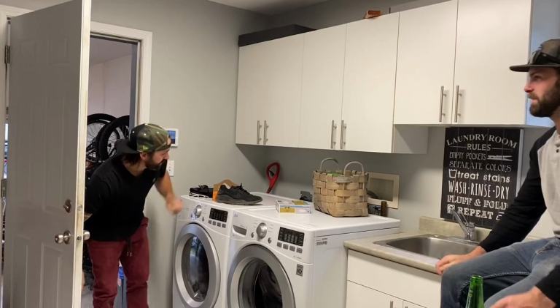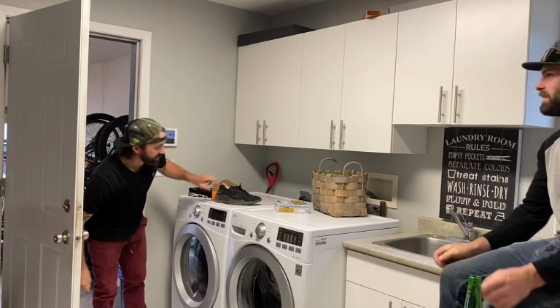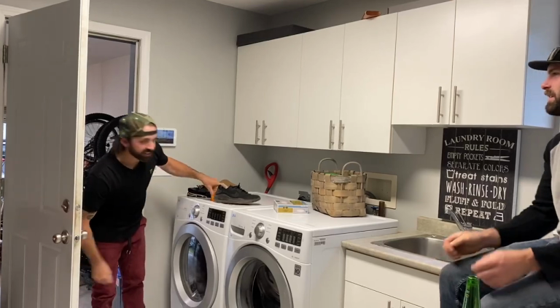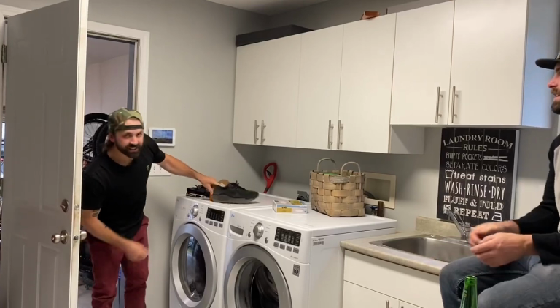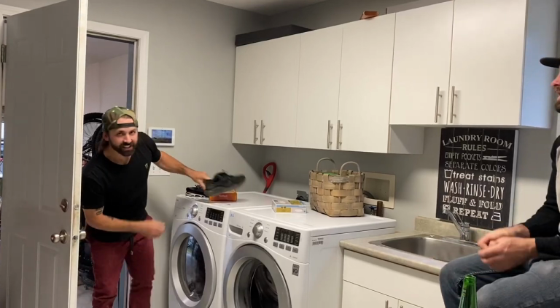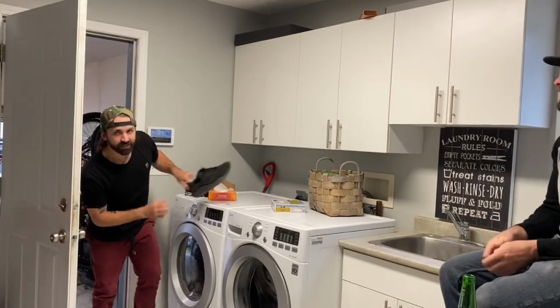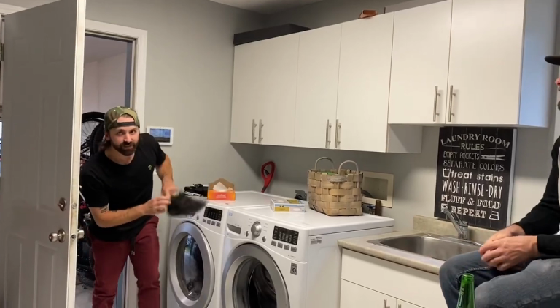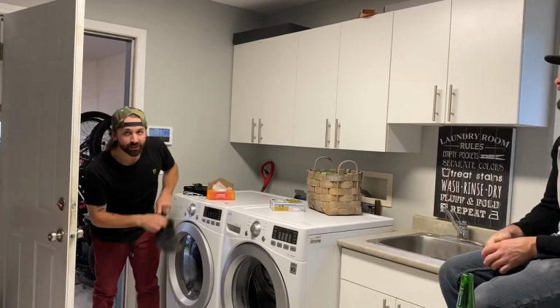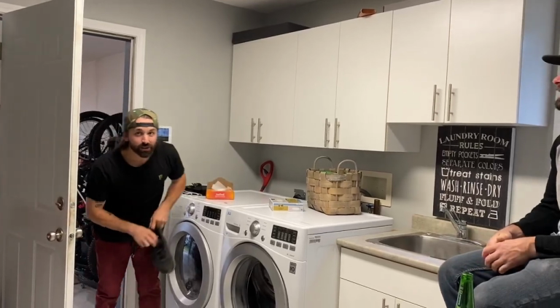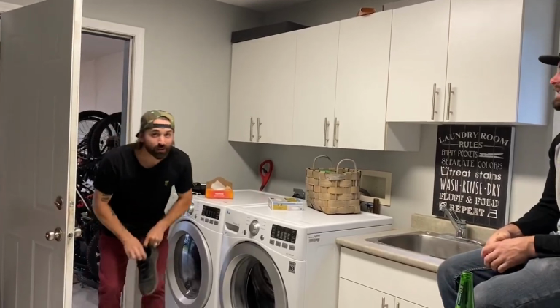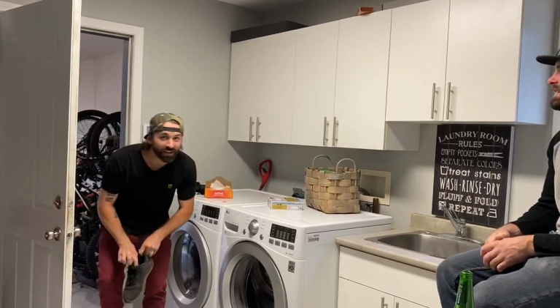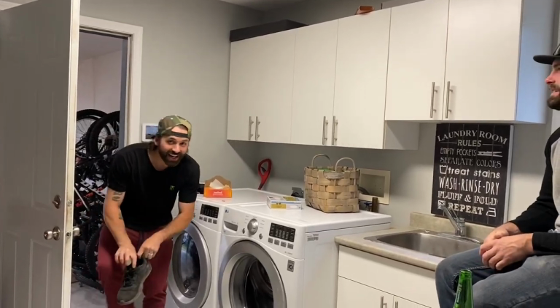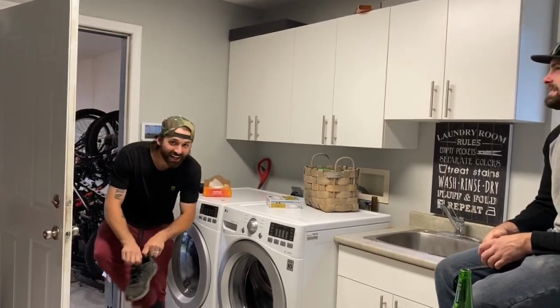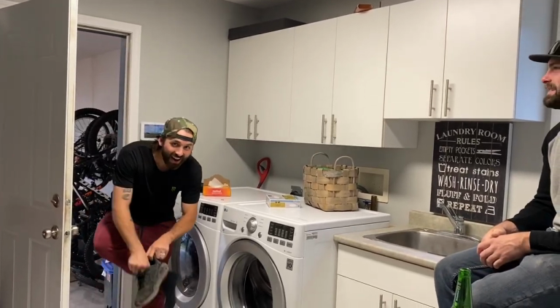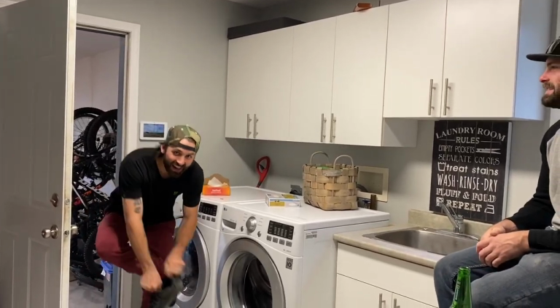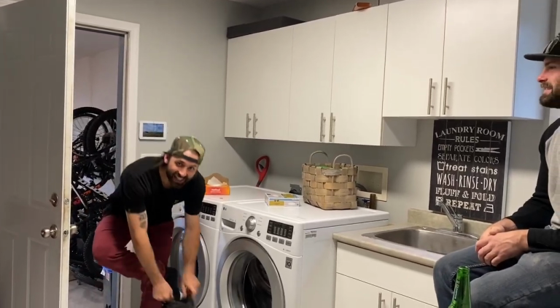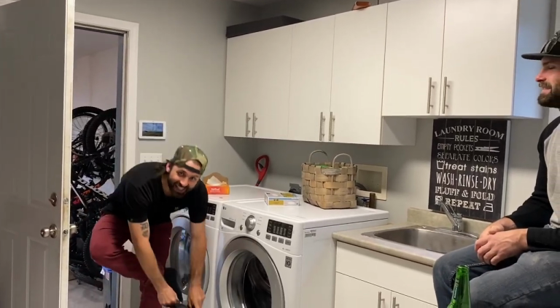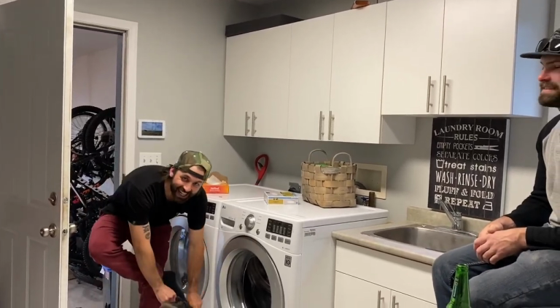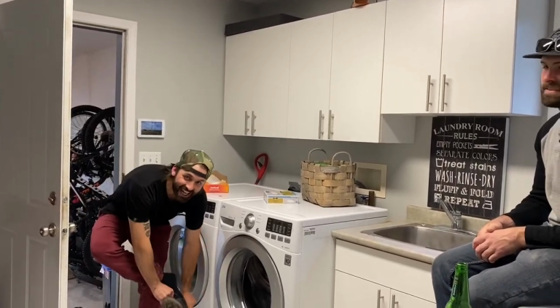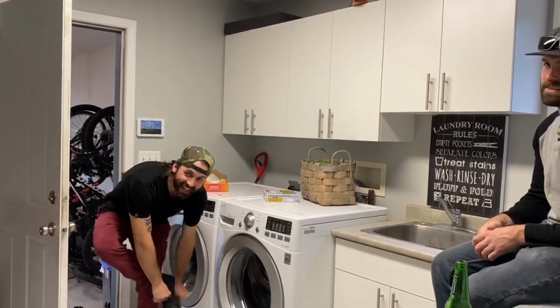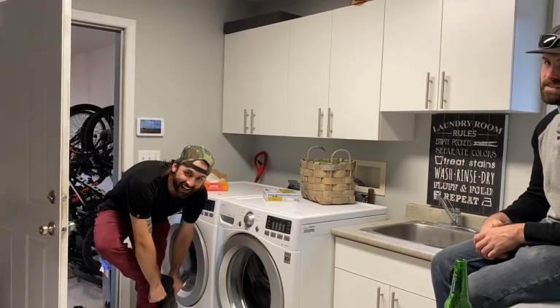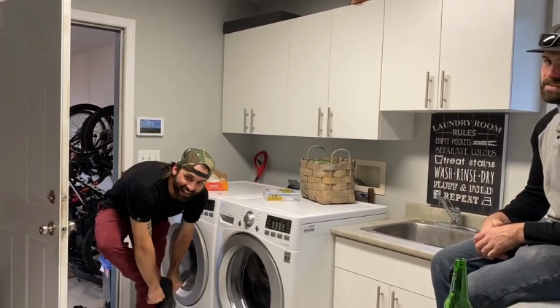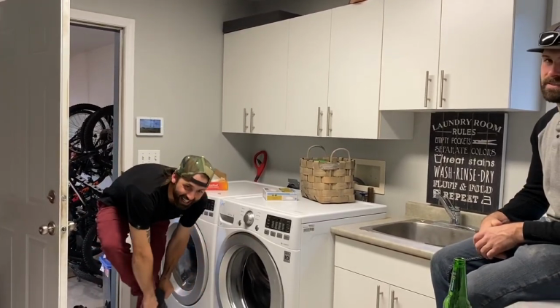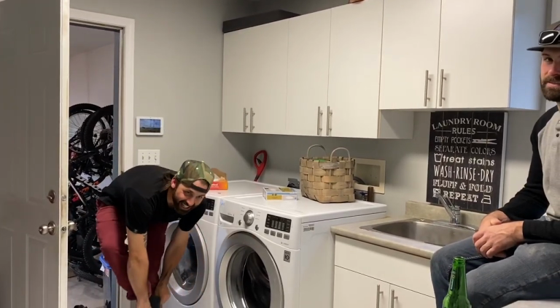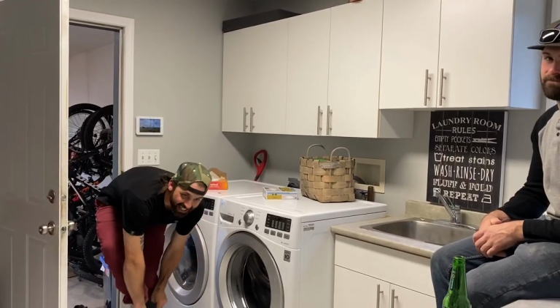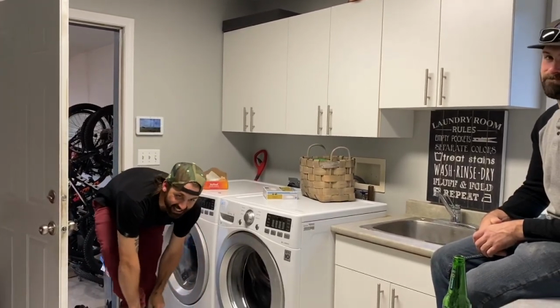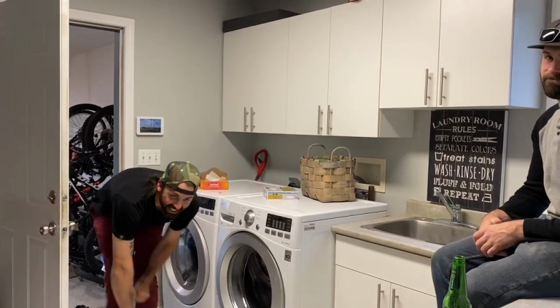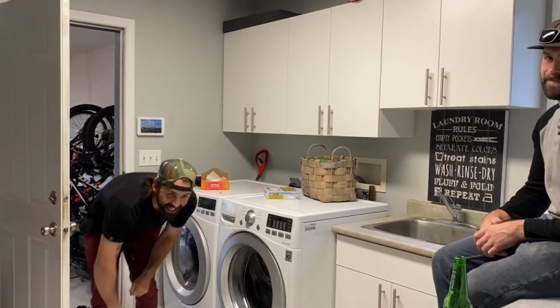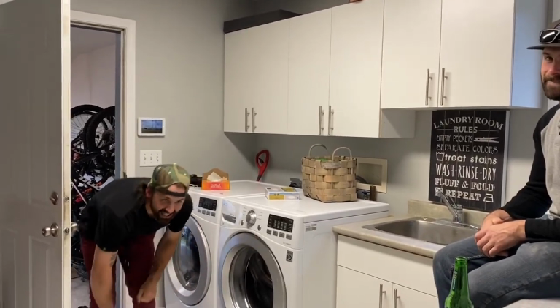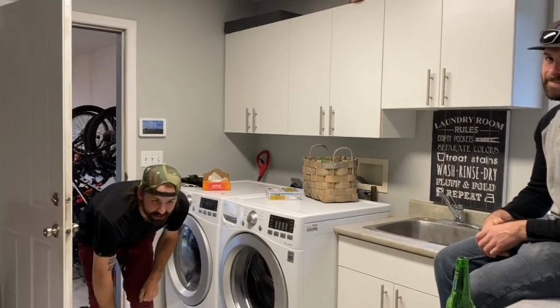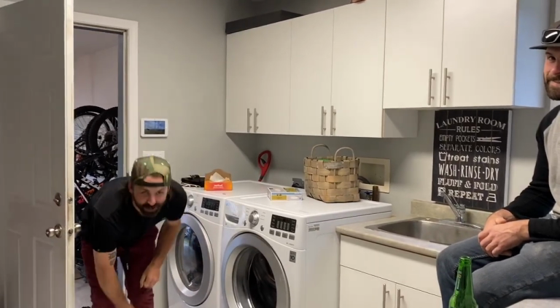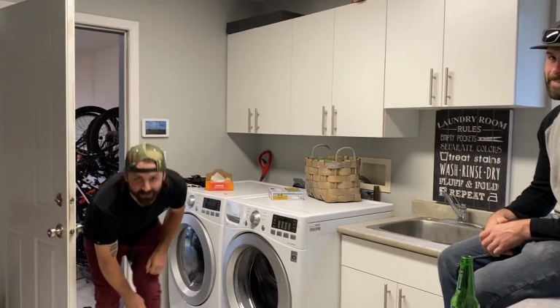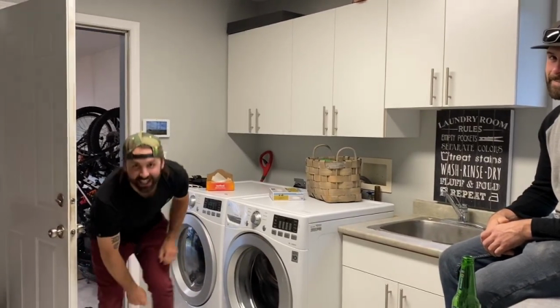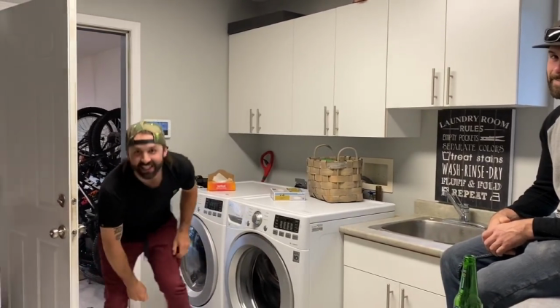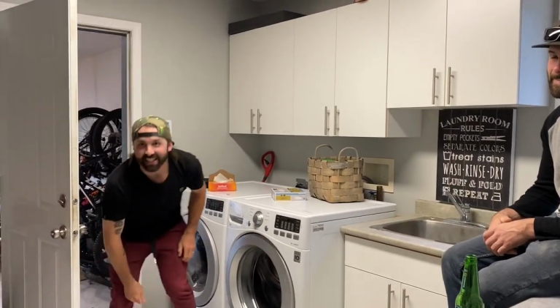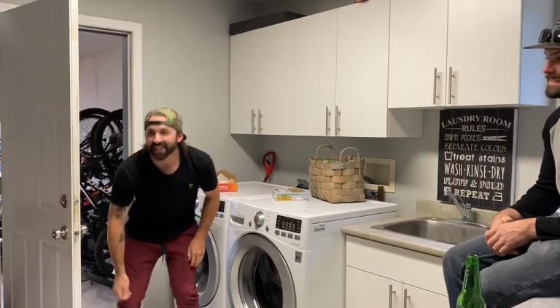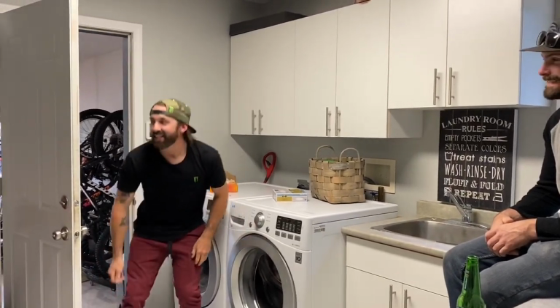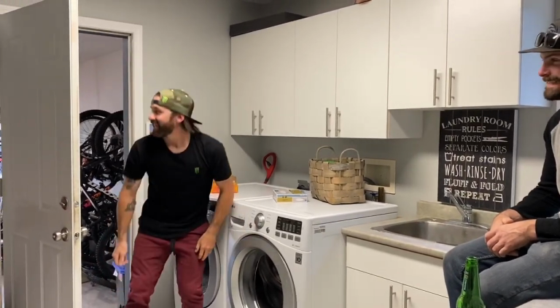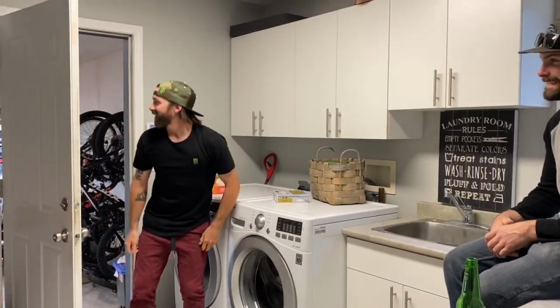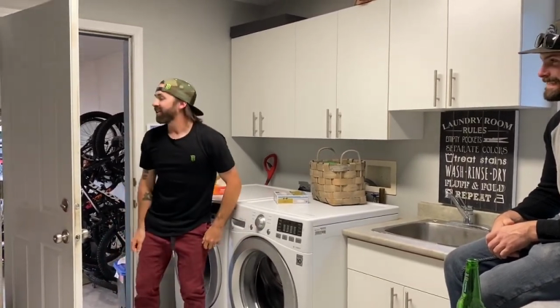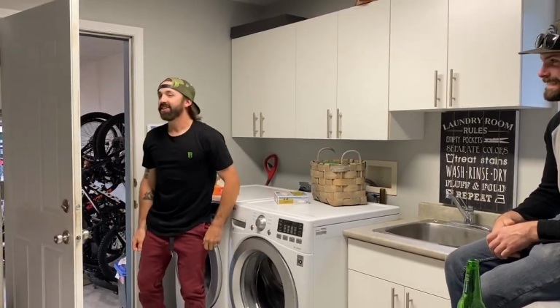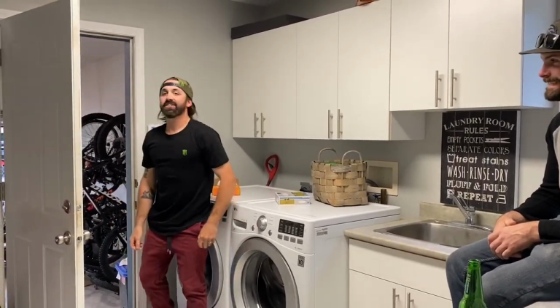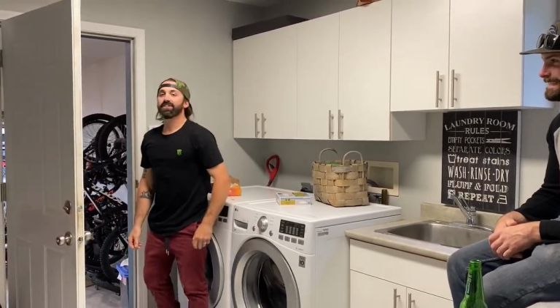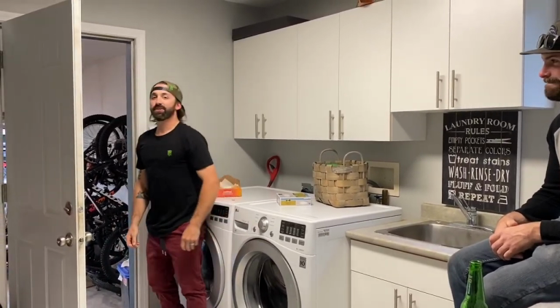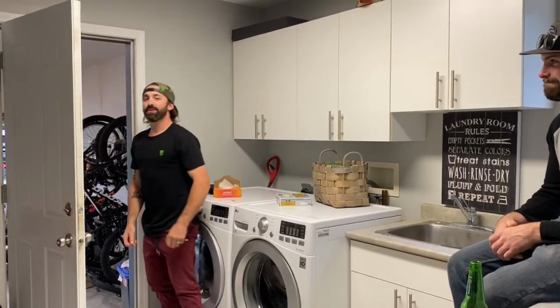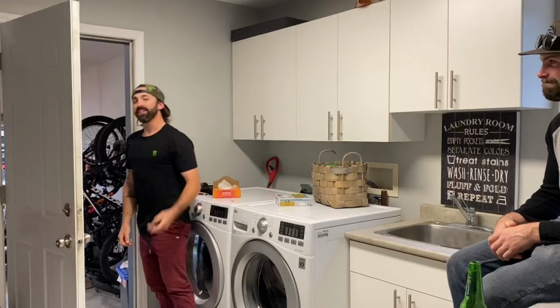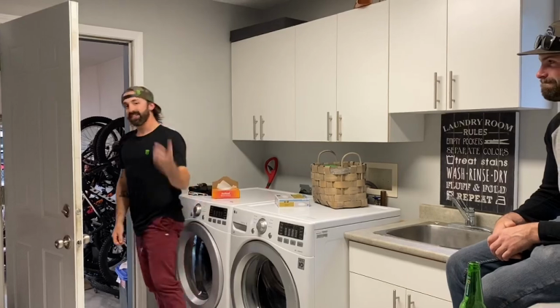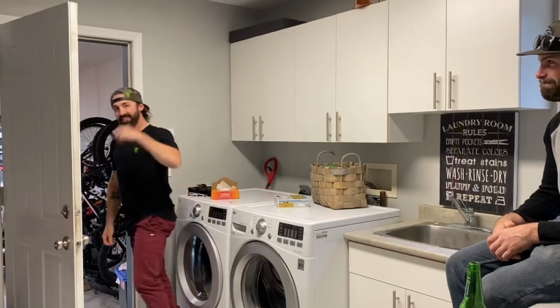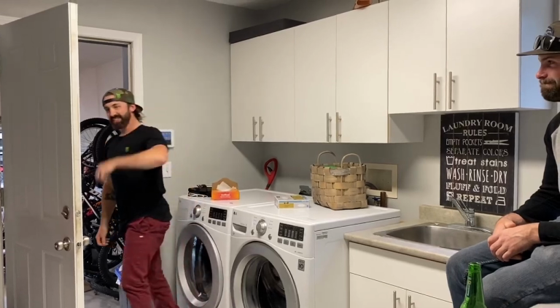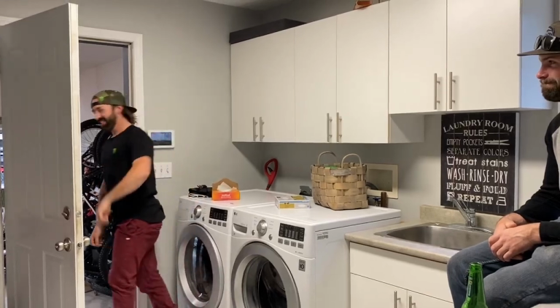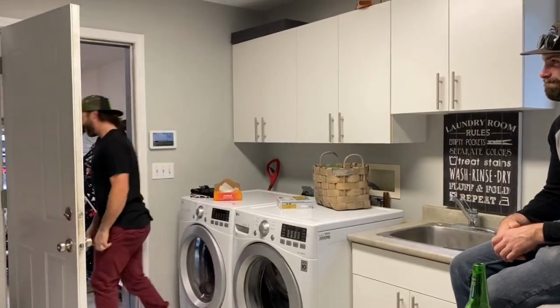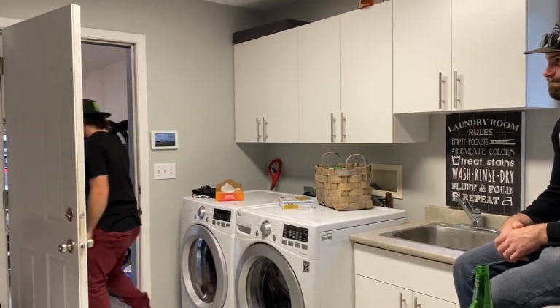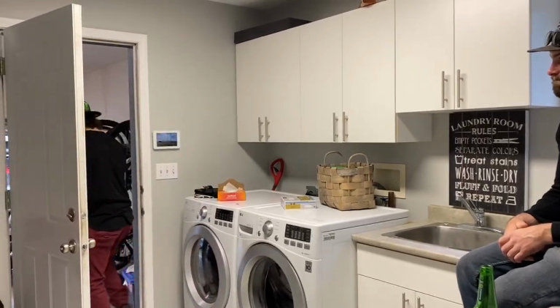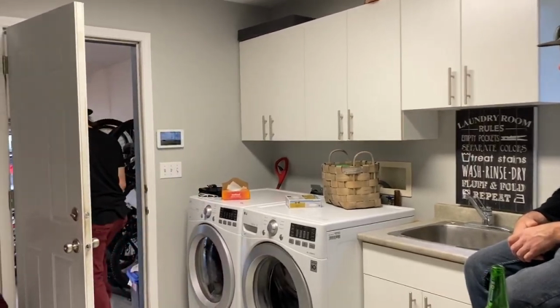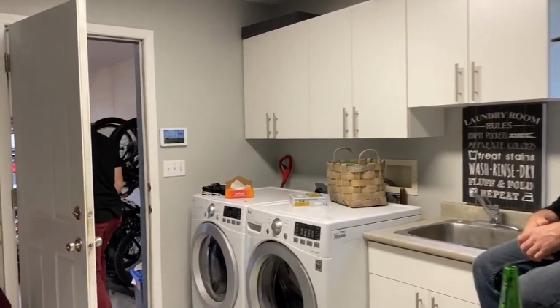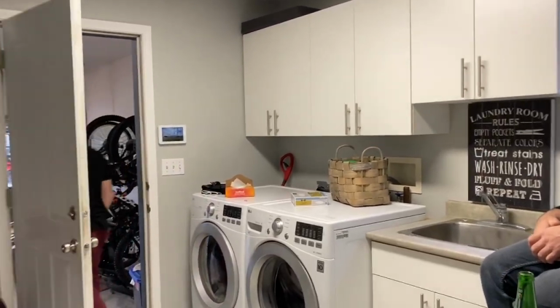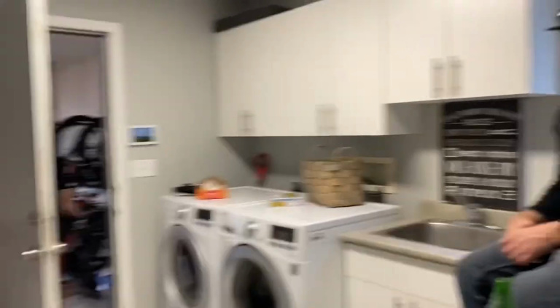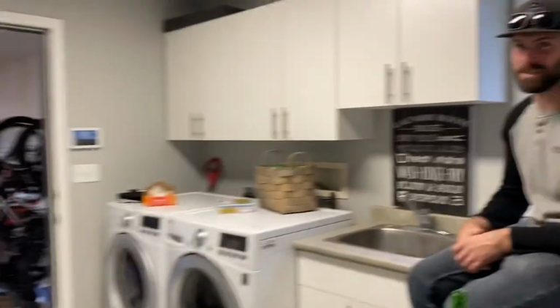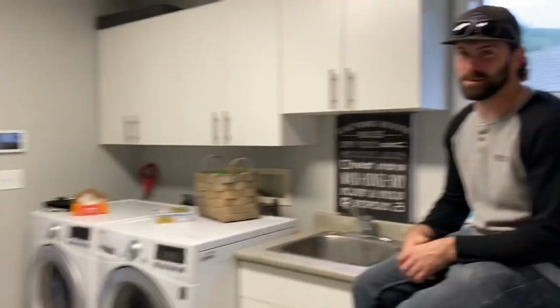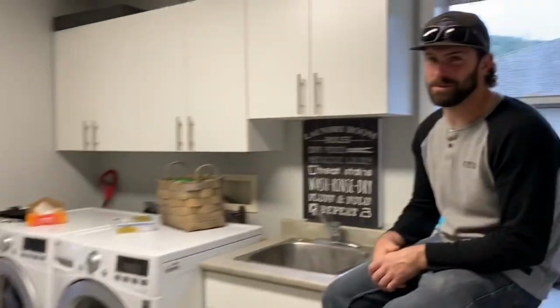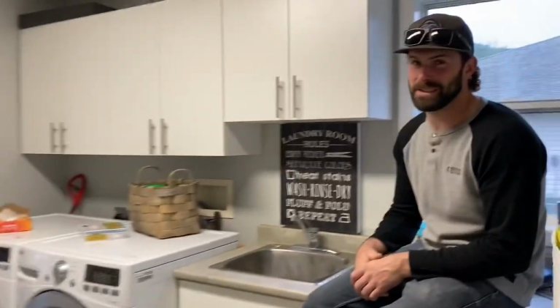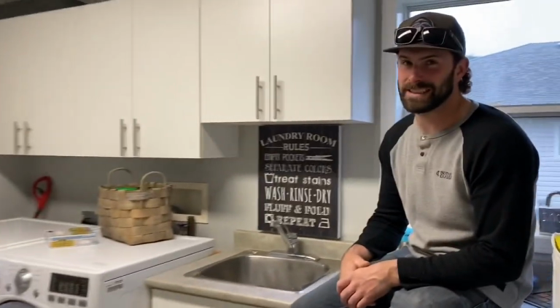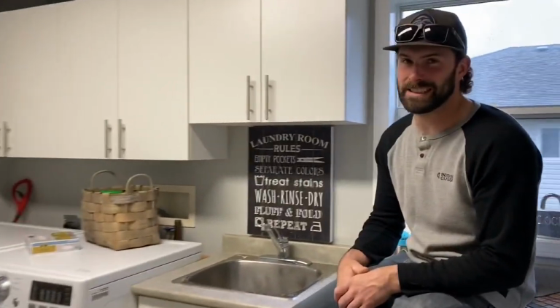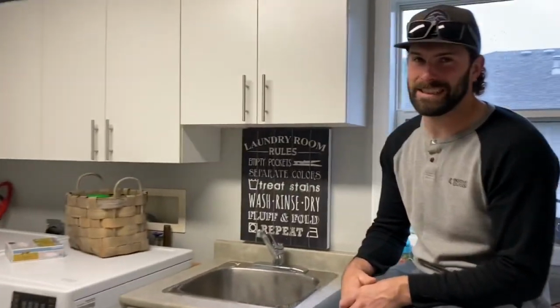Come look what I got today! What did you get, another toy? He said he got another toy. I'm so excited.